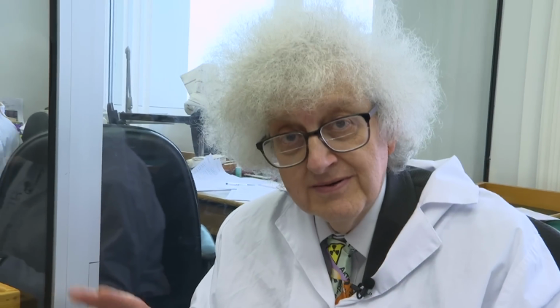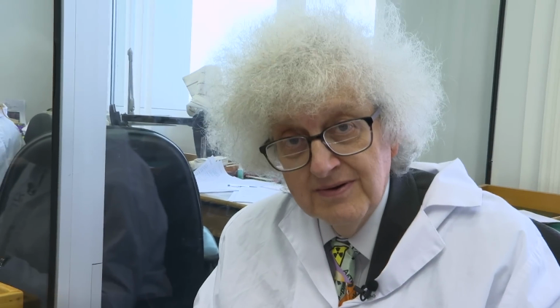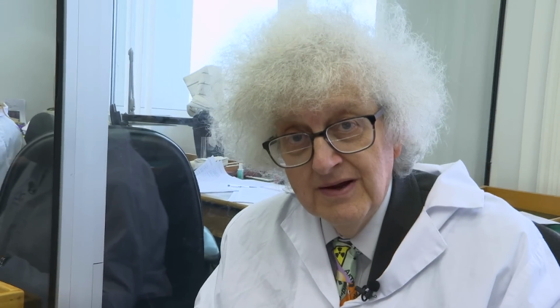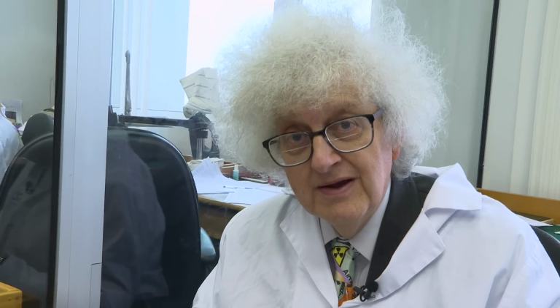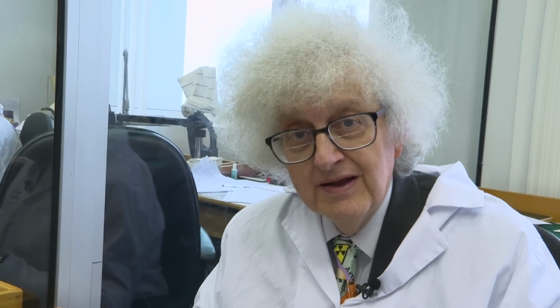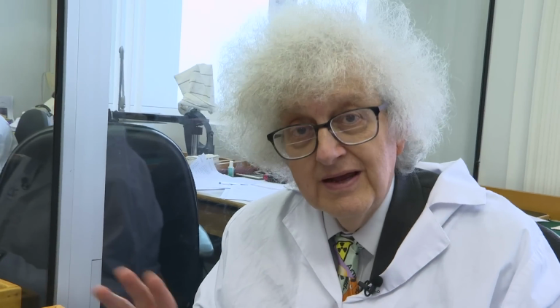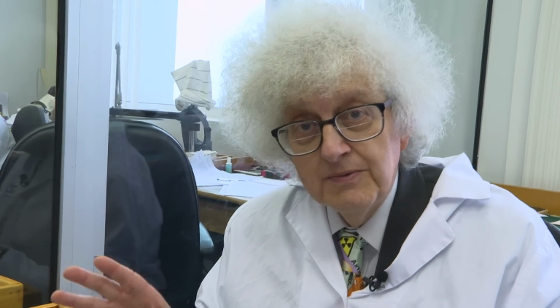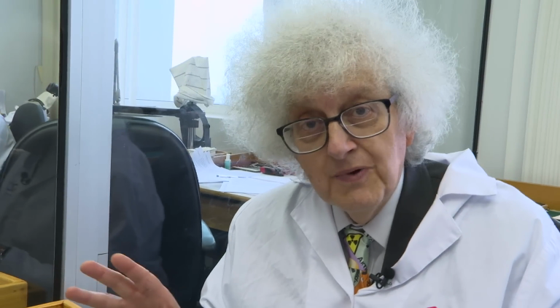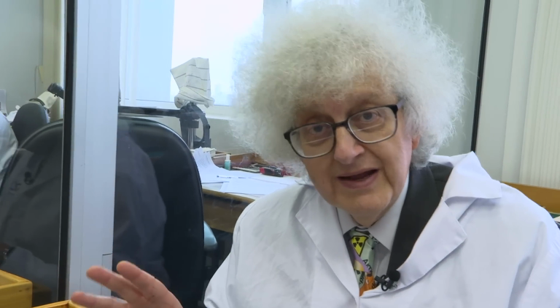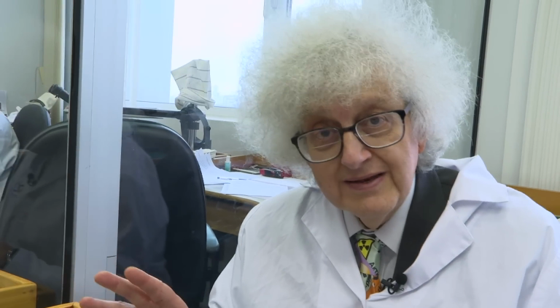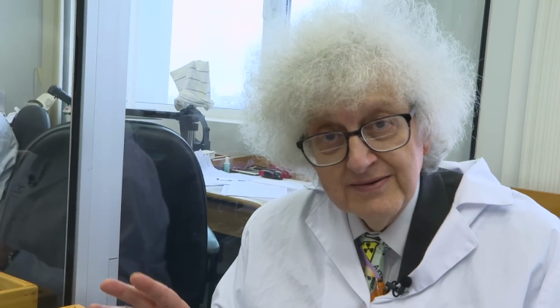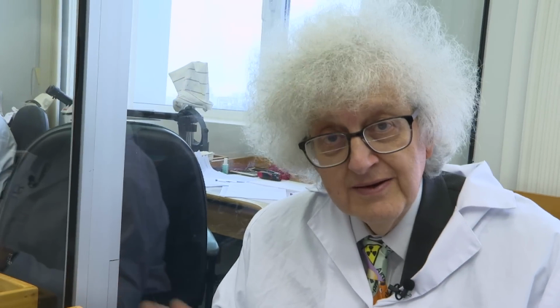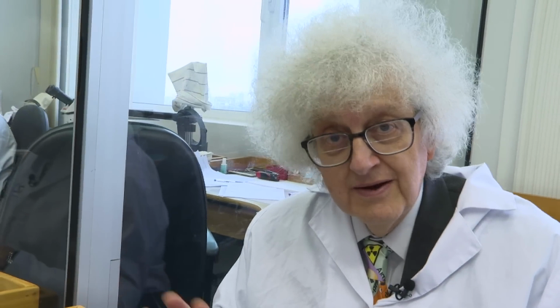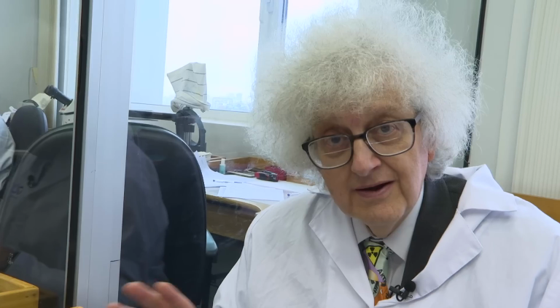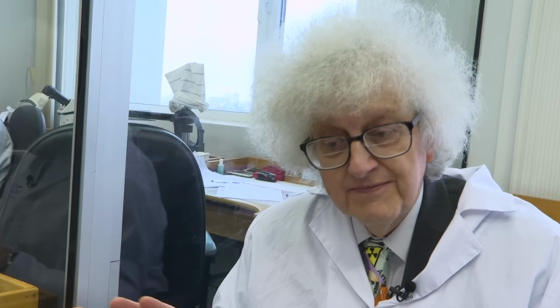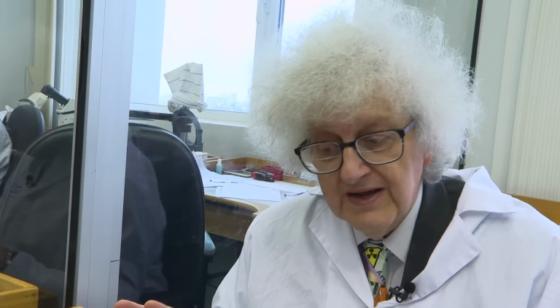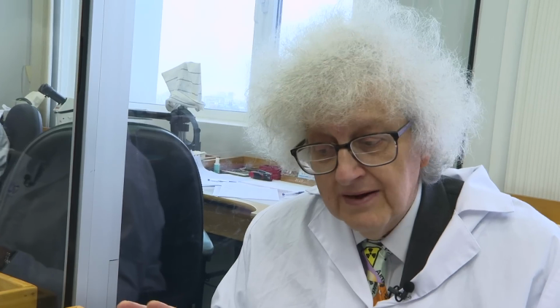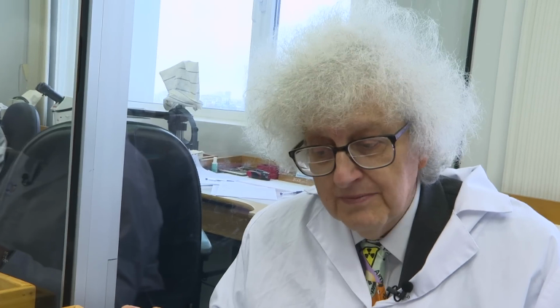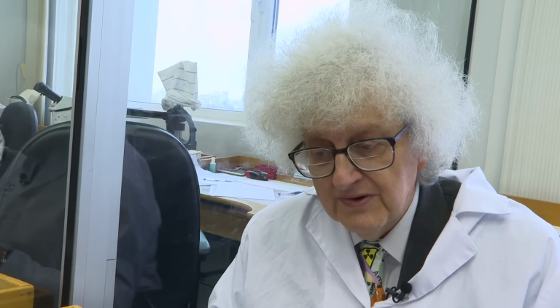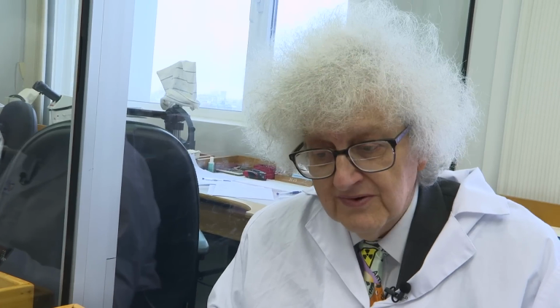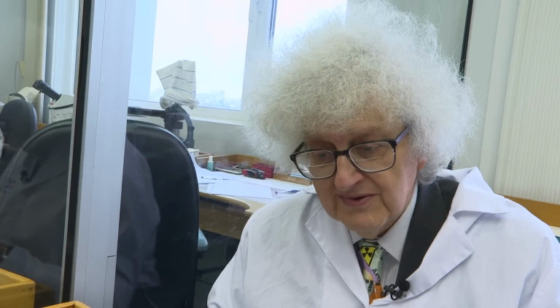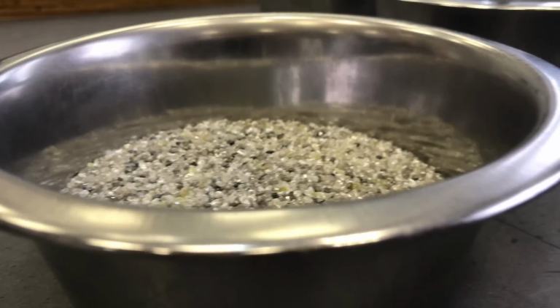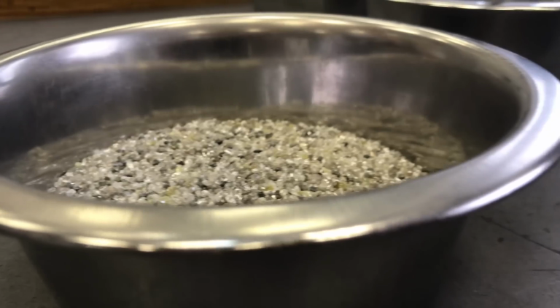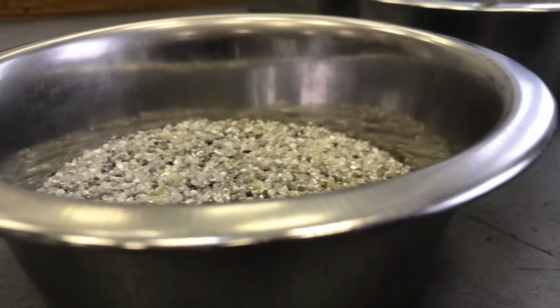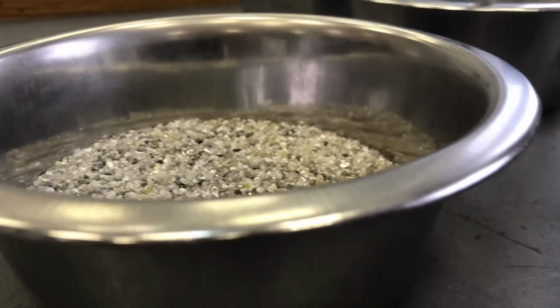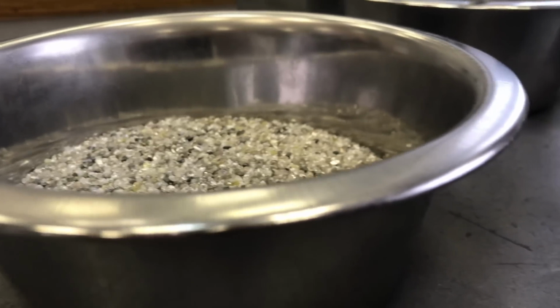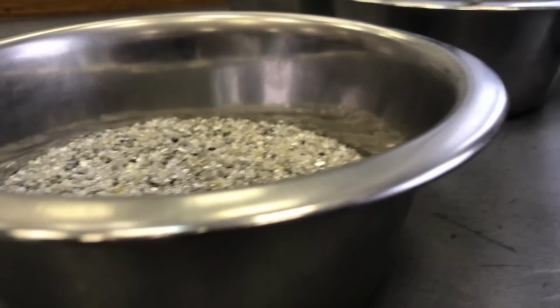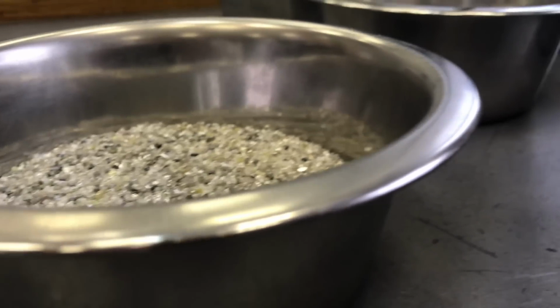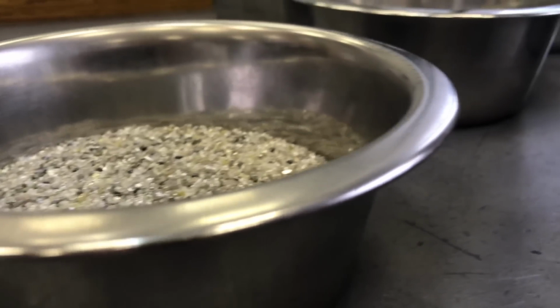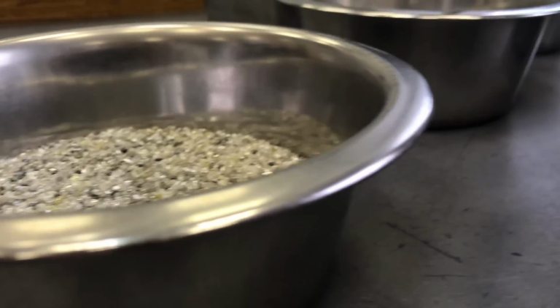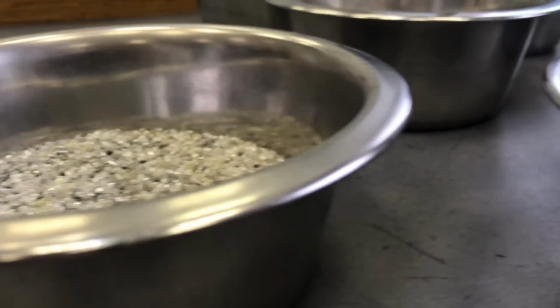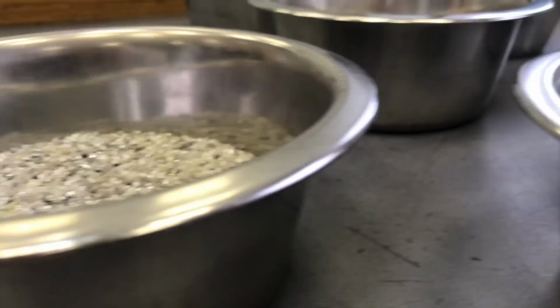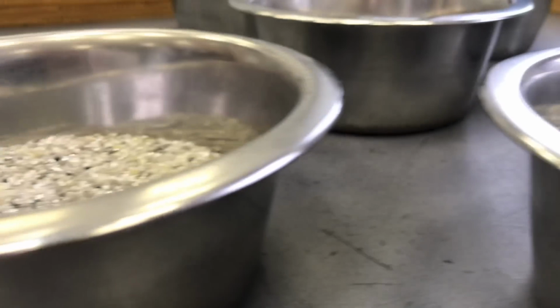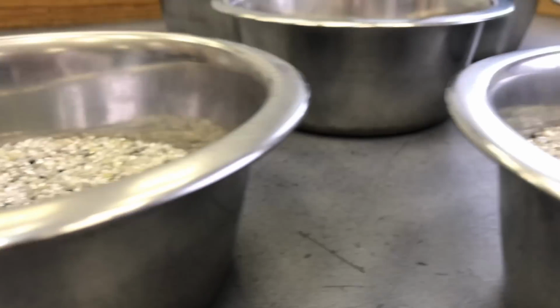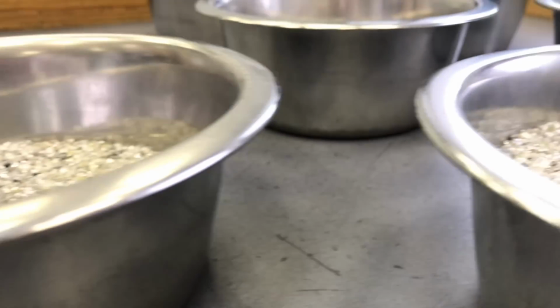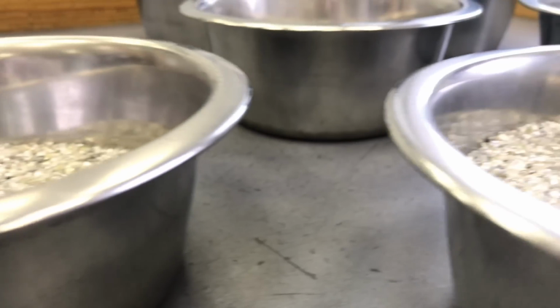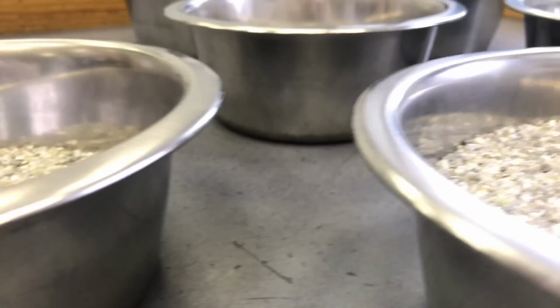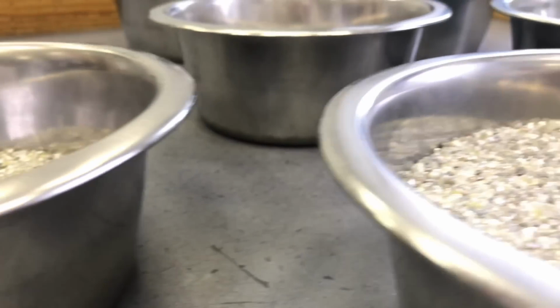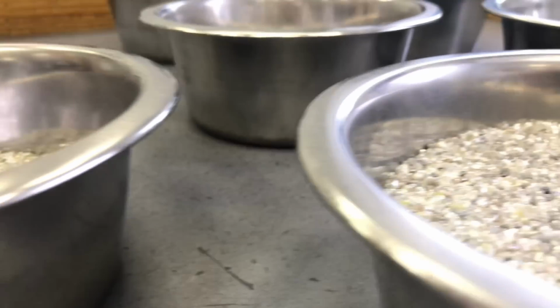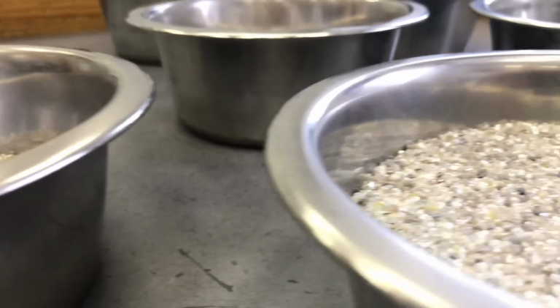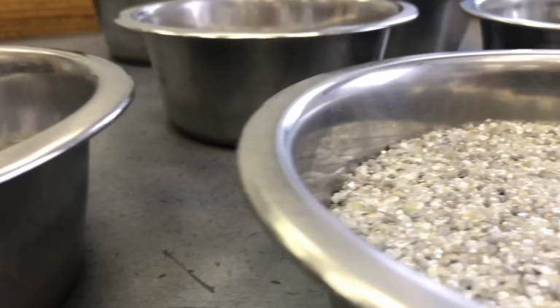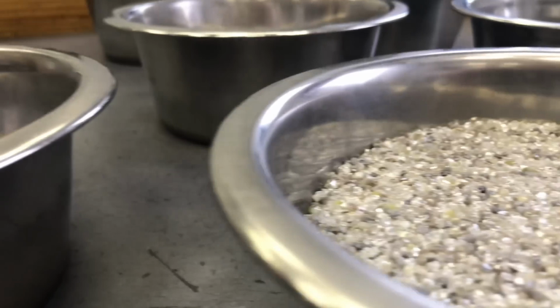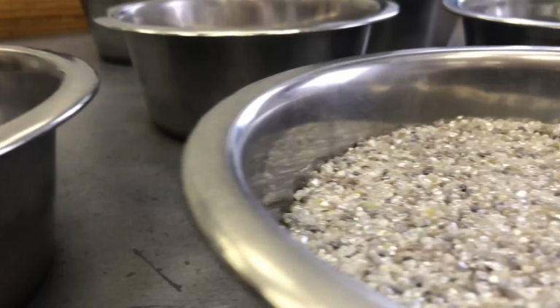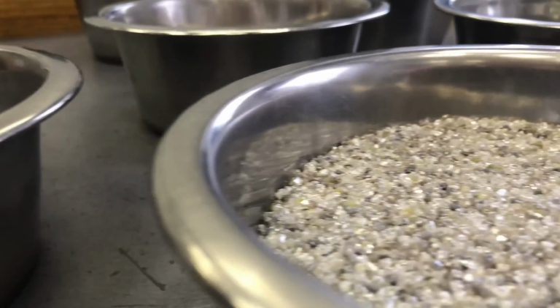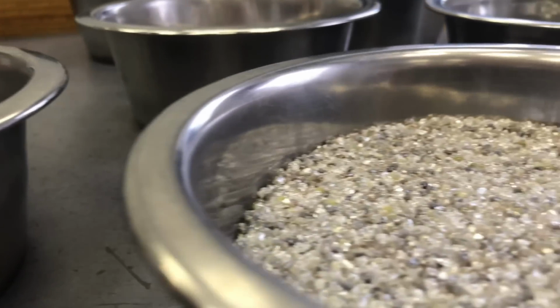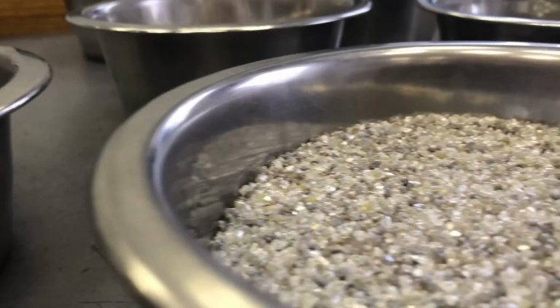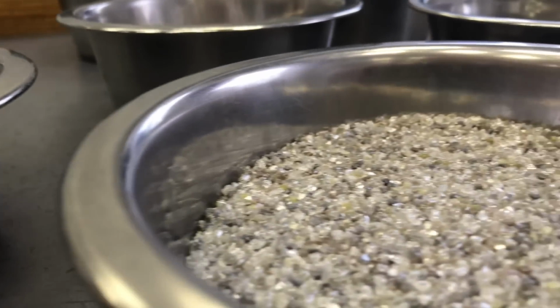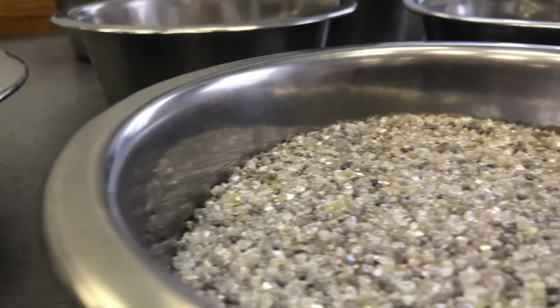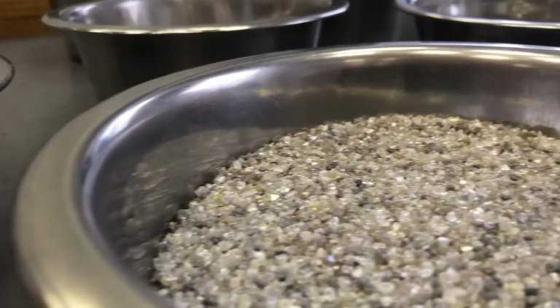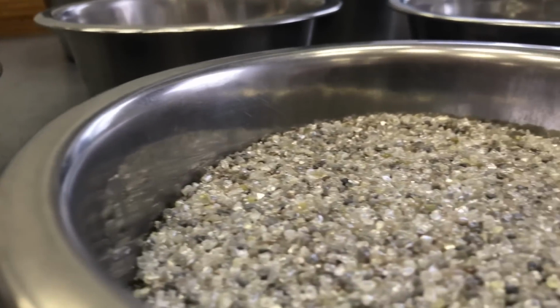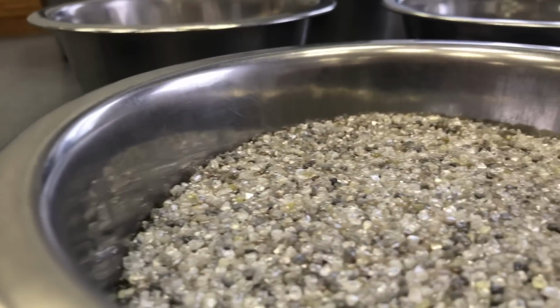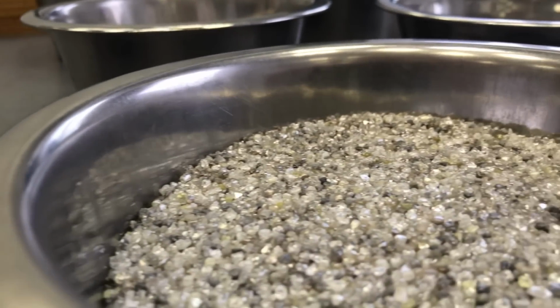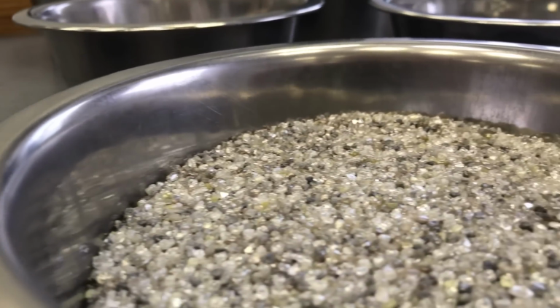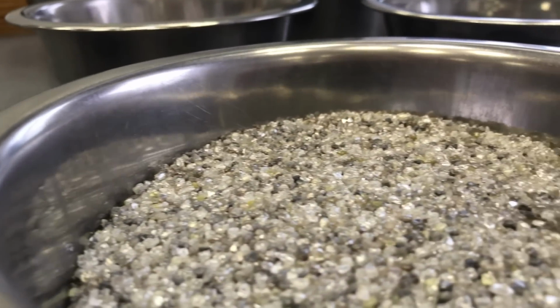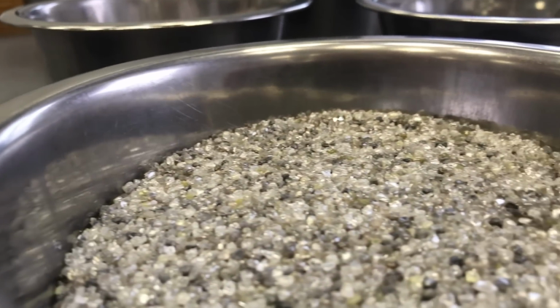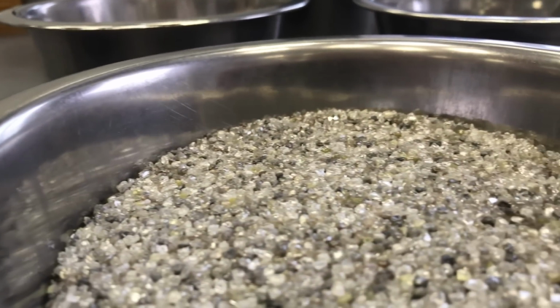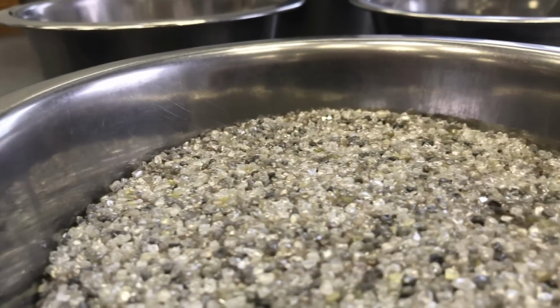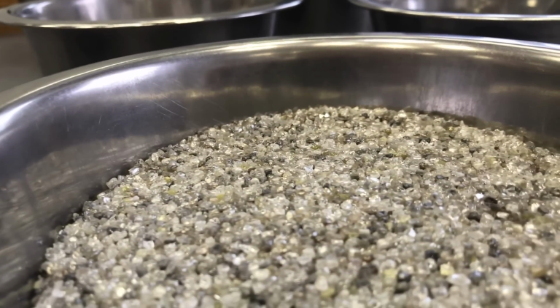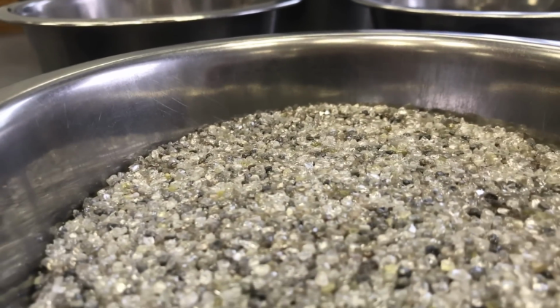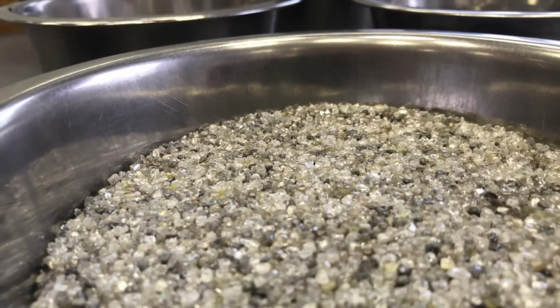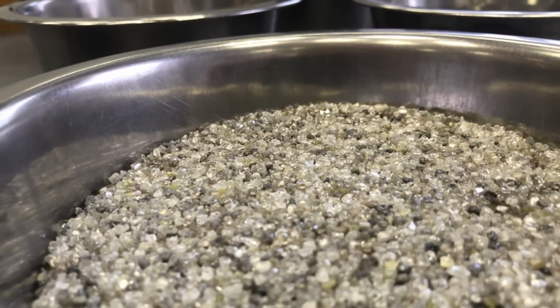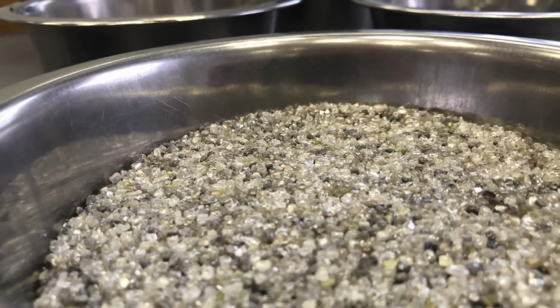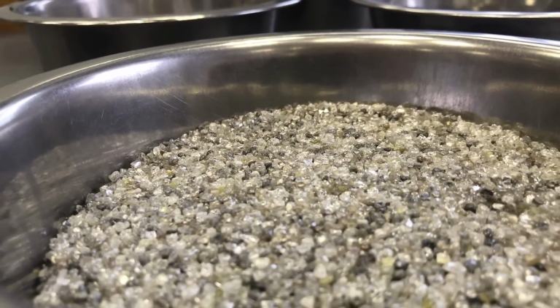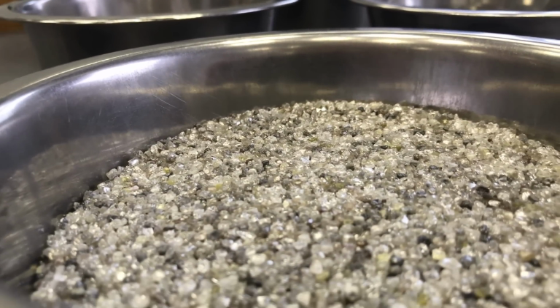And here we have about 26,000 or 27,000 carats in weight of diamonds. The total value of this — doesn't look very much — is more than a million dollars.